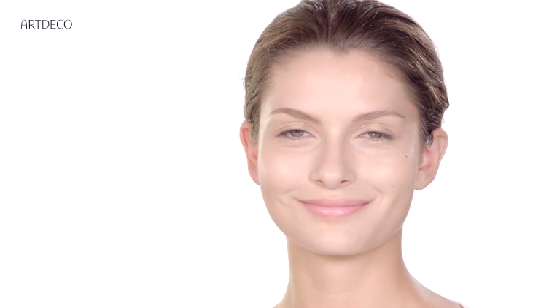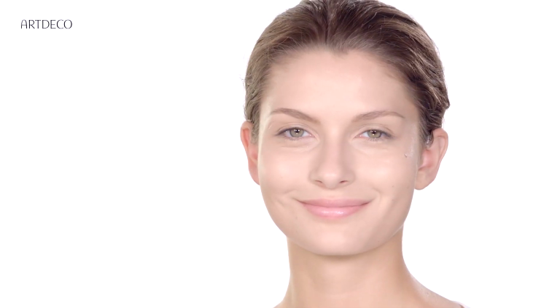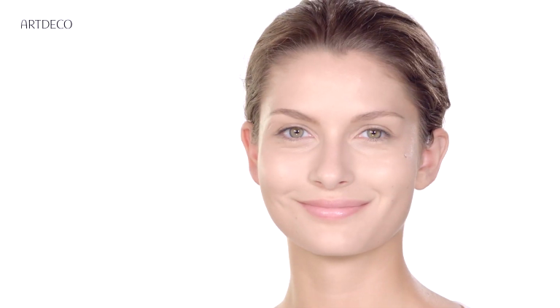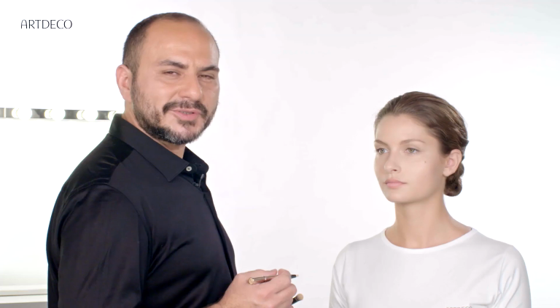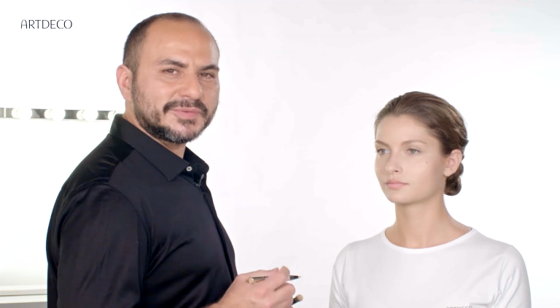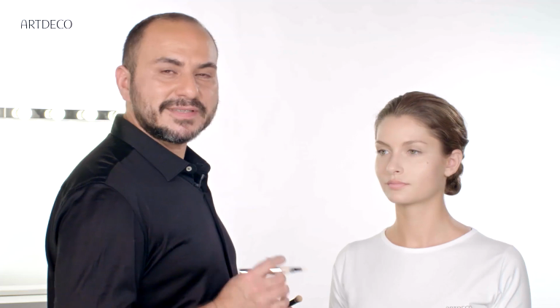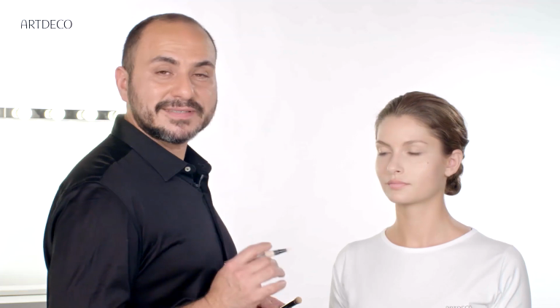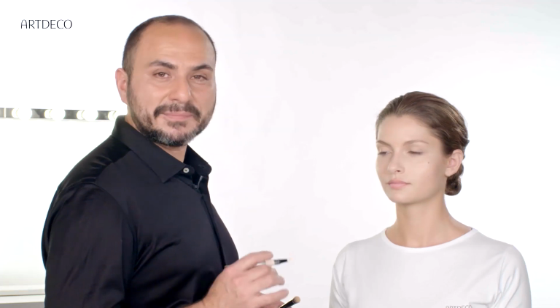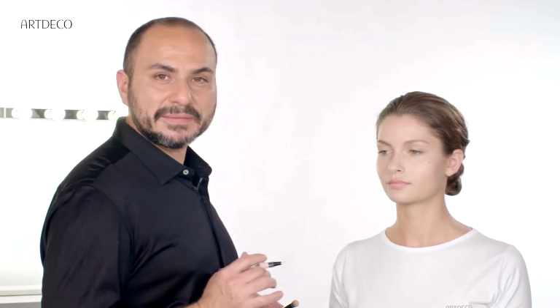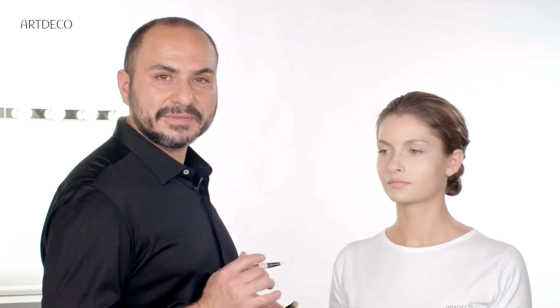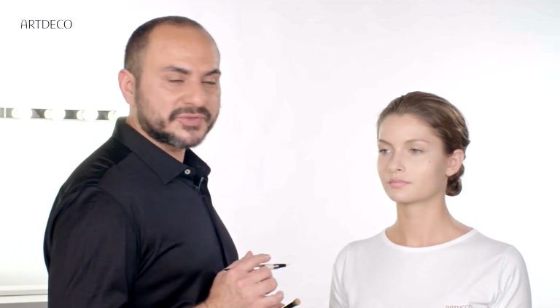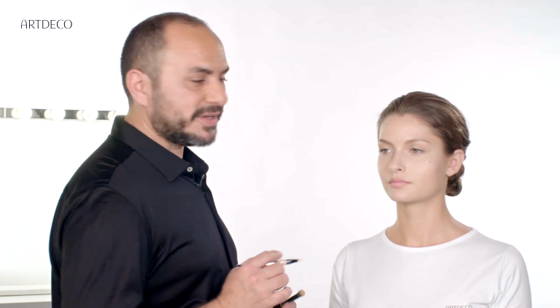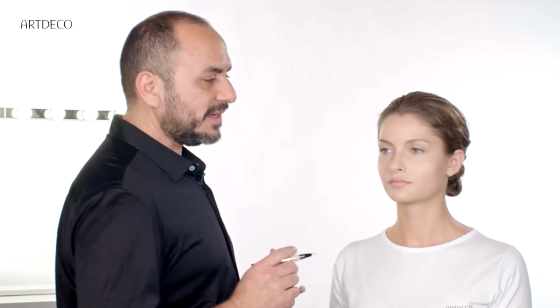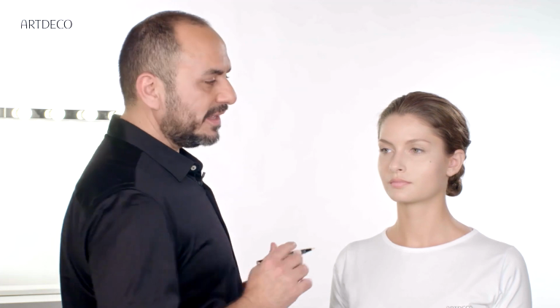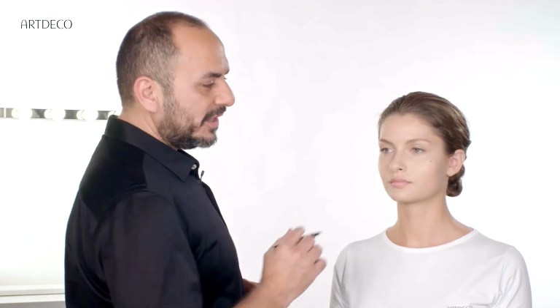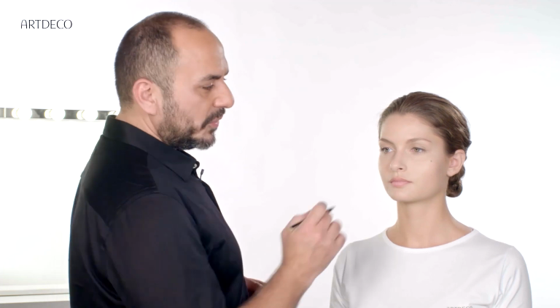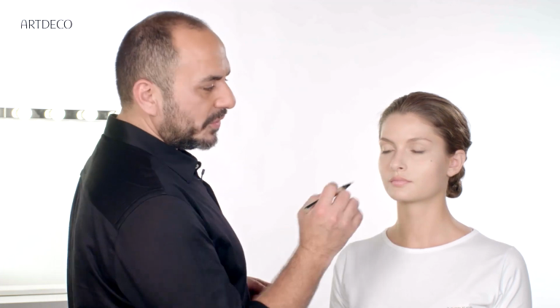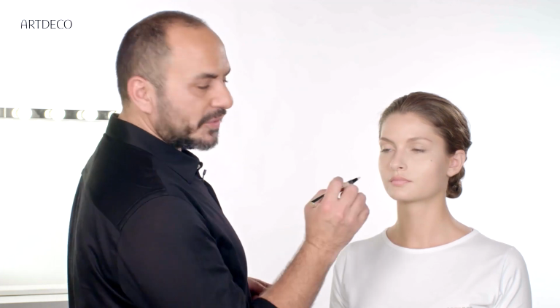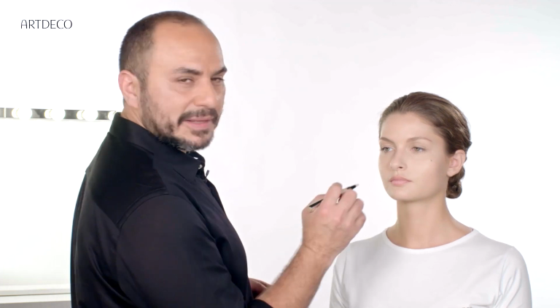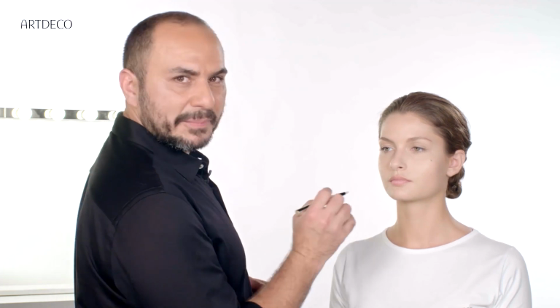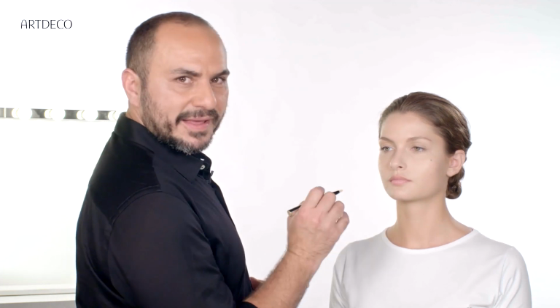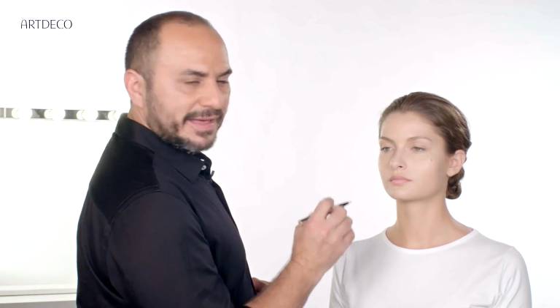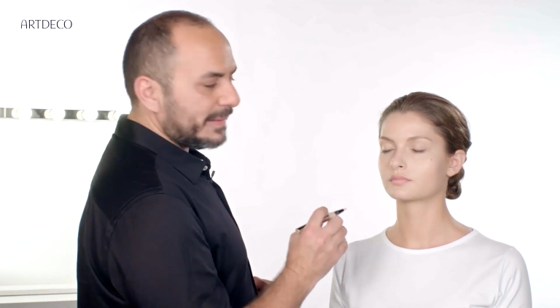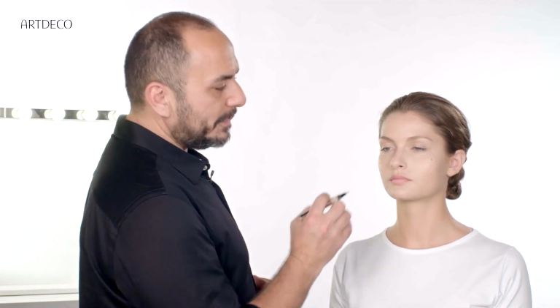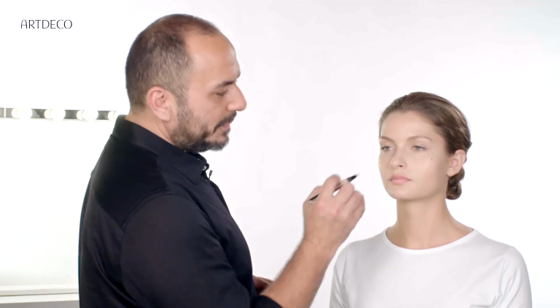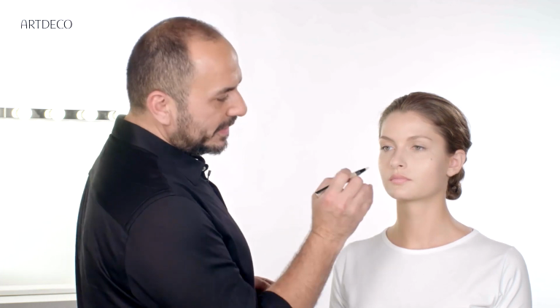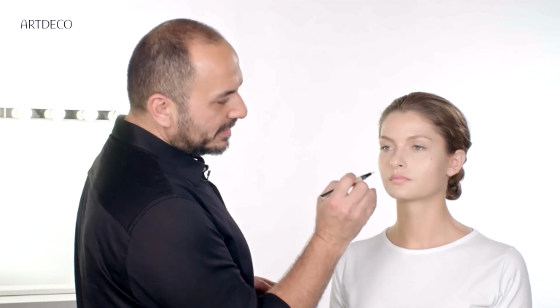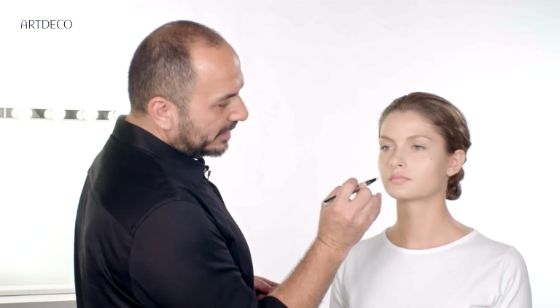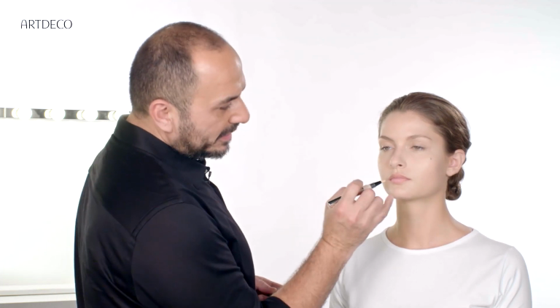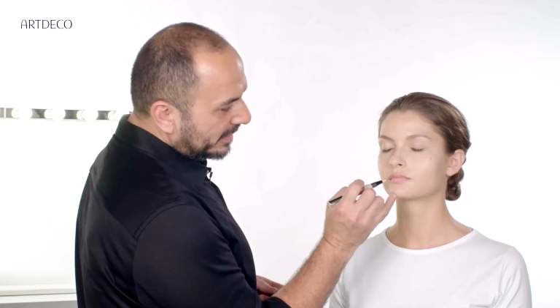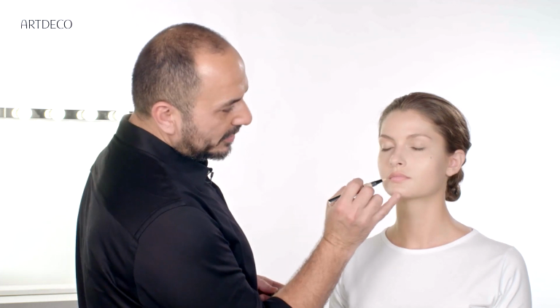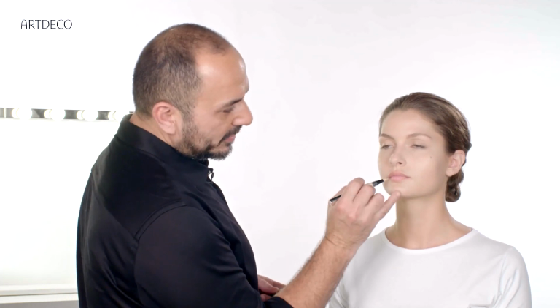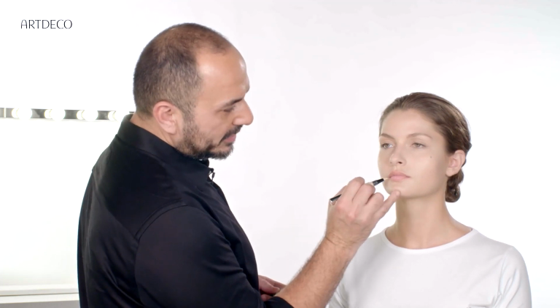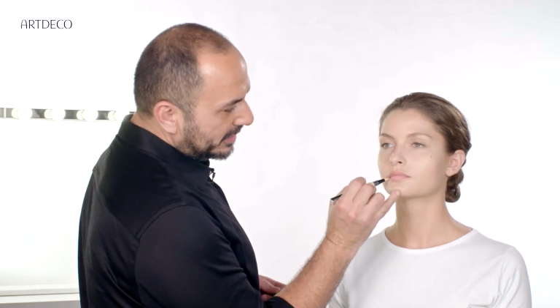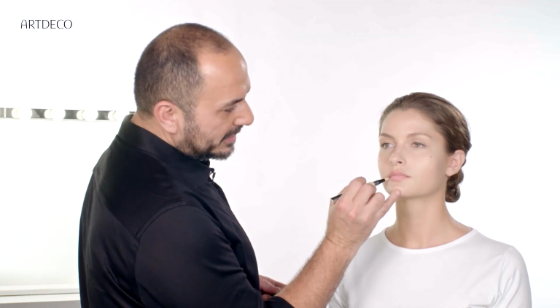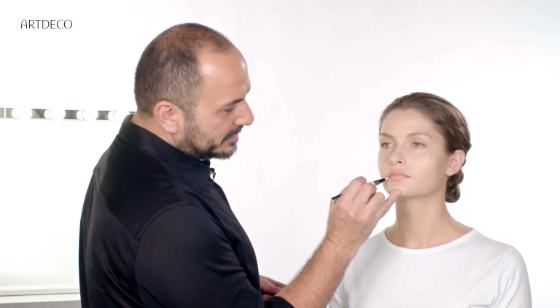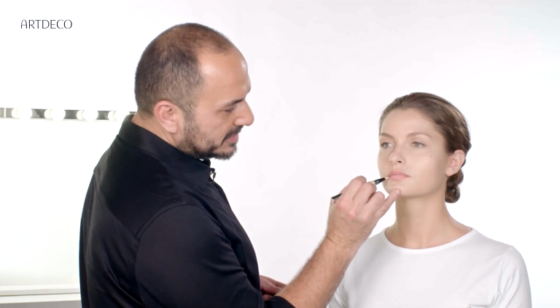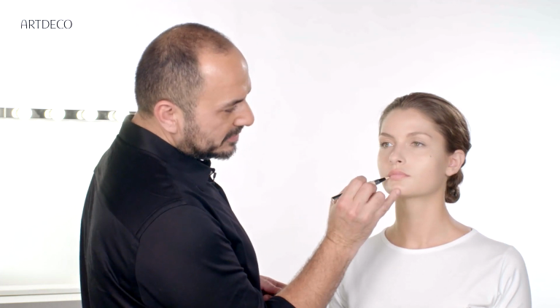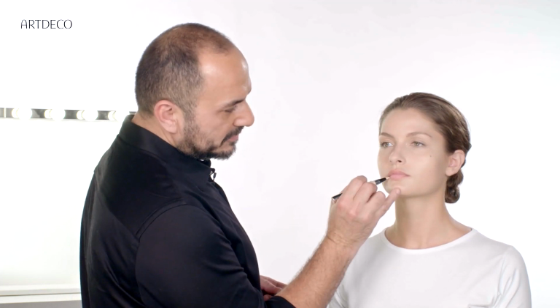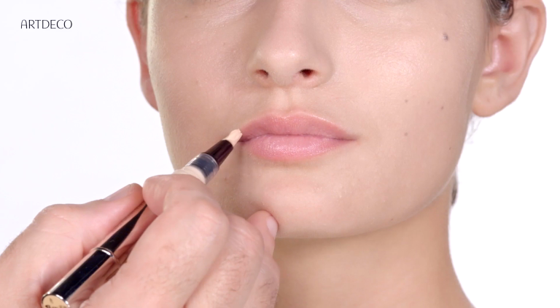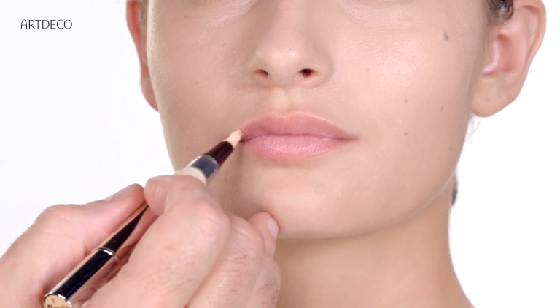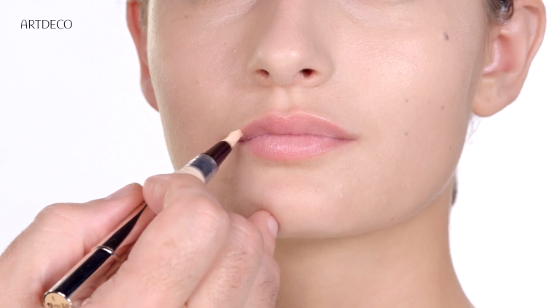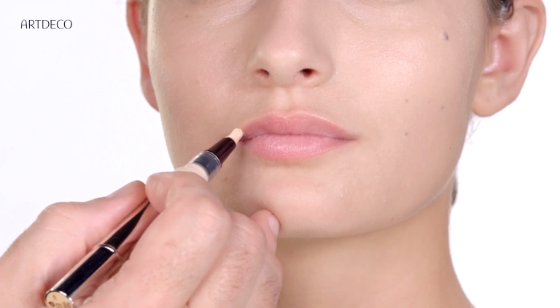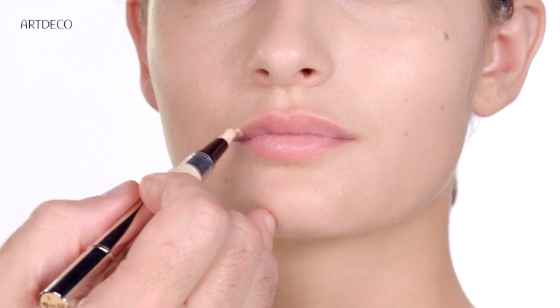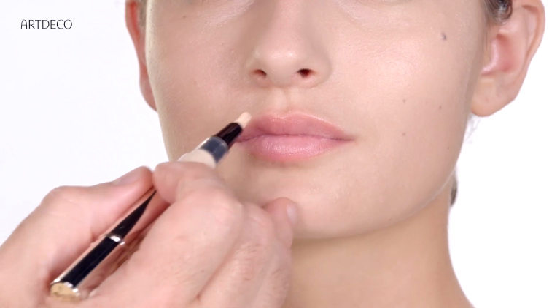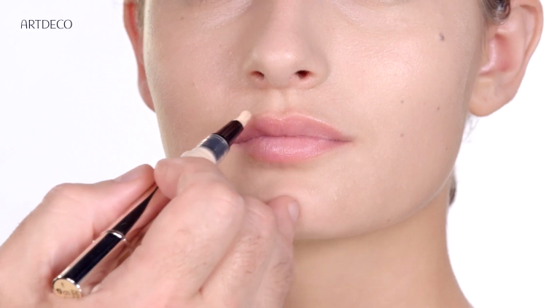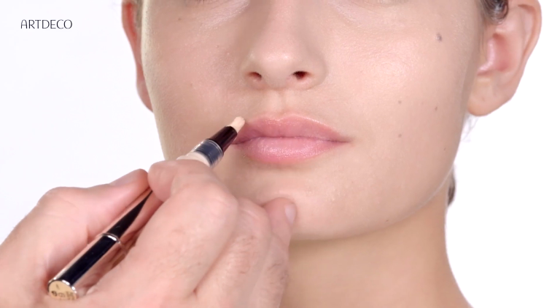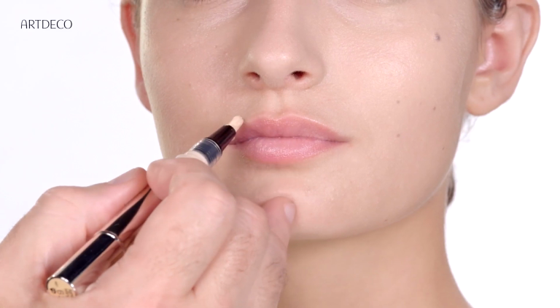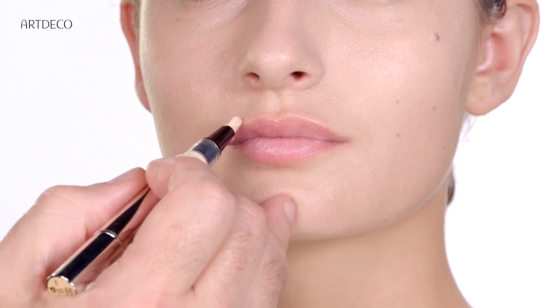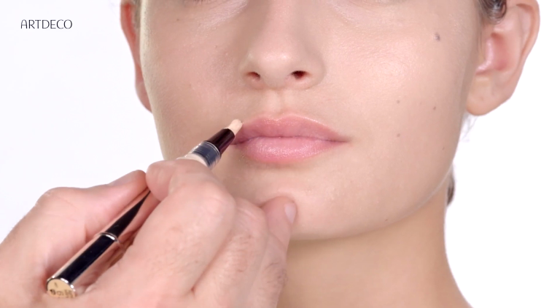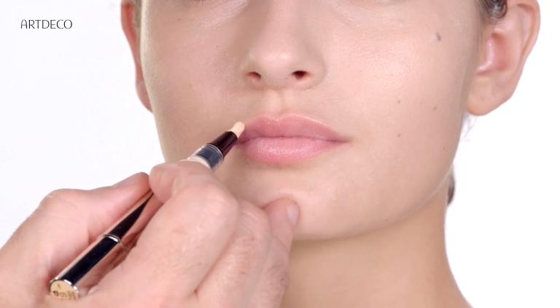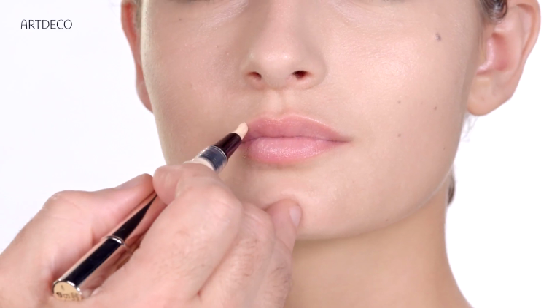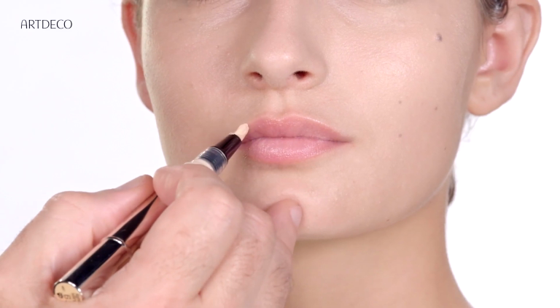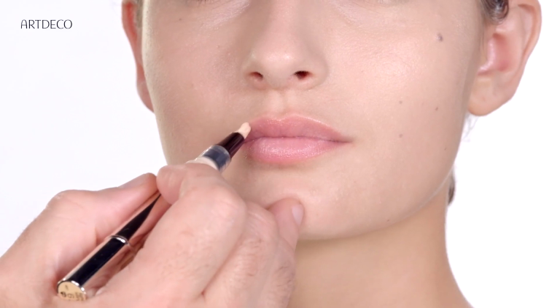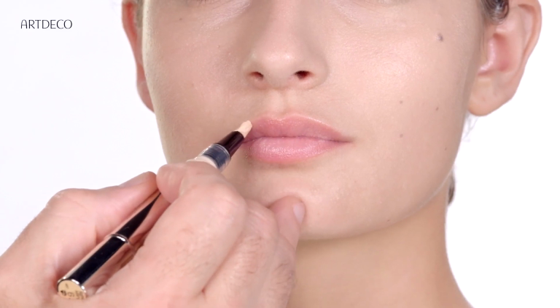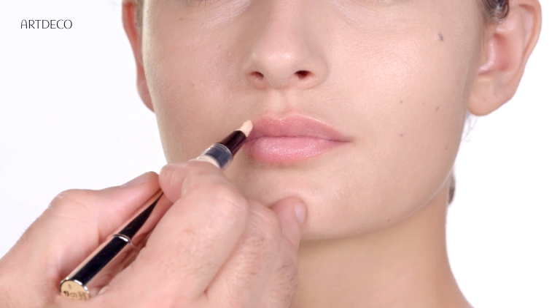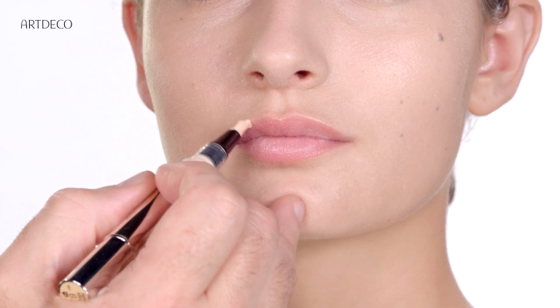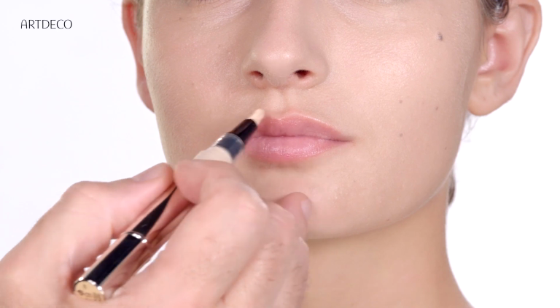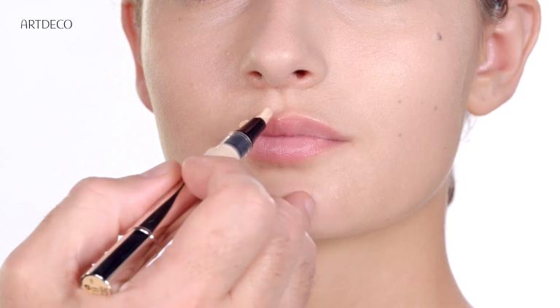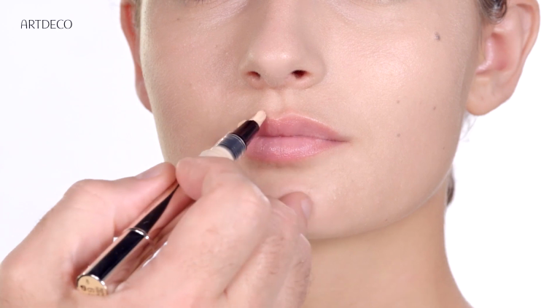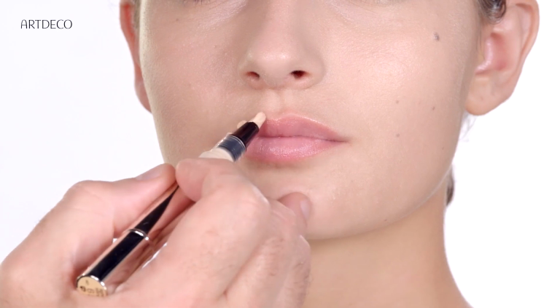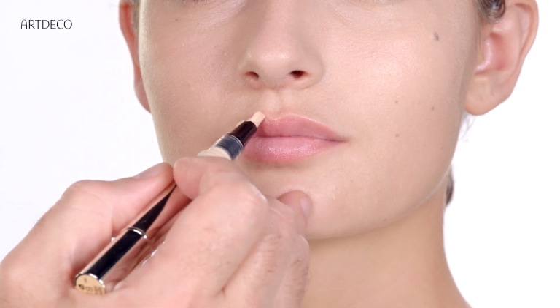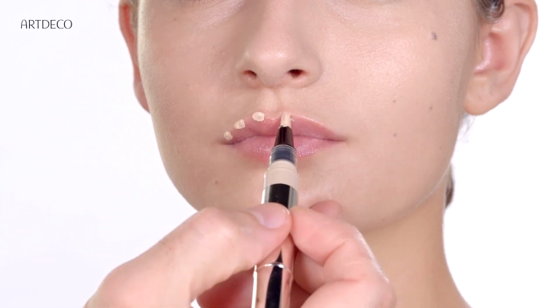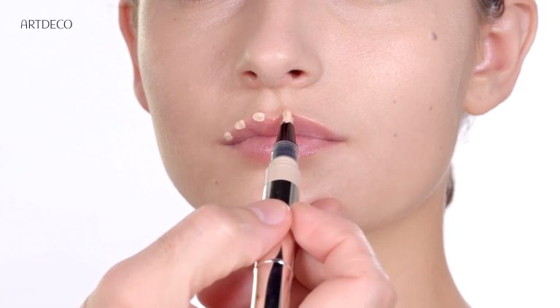So step number three, we're gonna apply a bit here on the lips. And your lips will appear fuller.